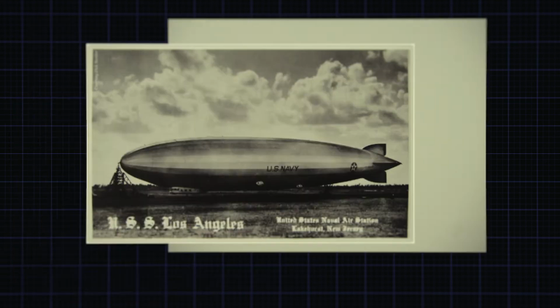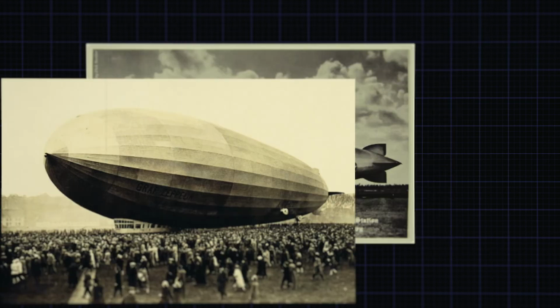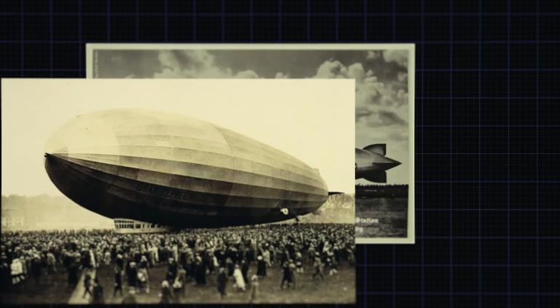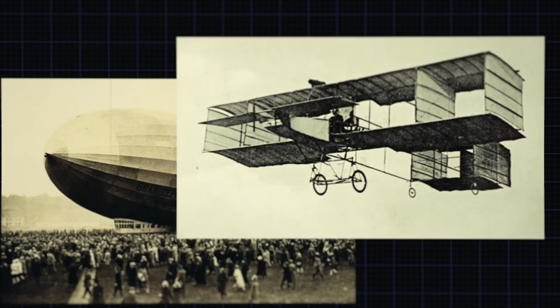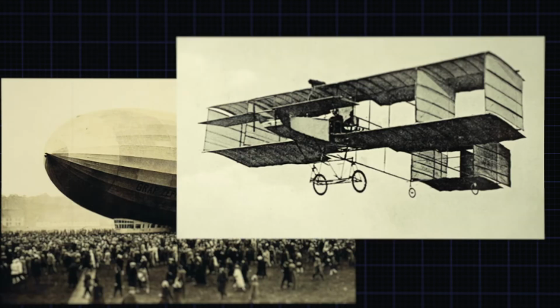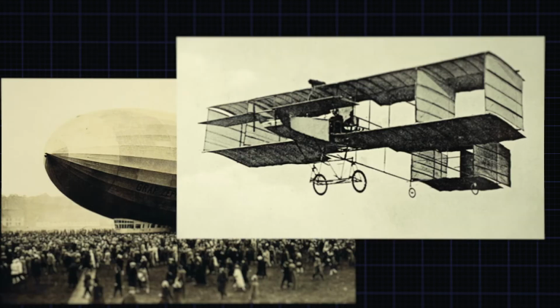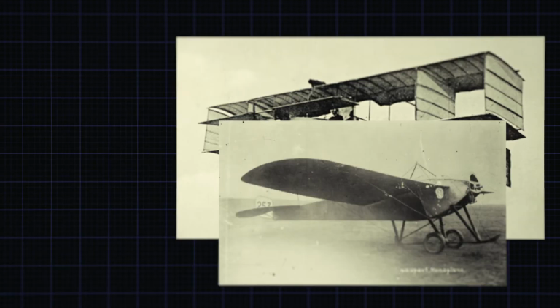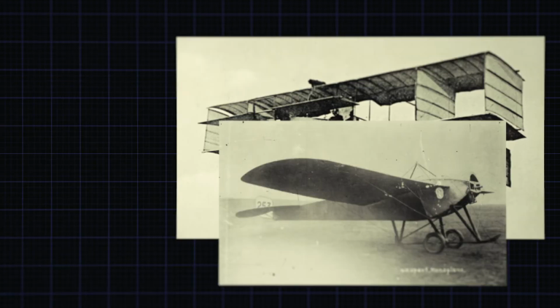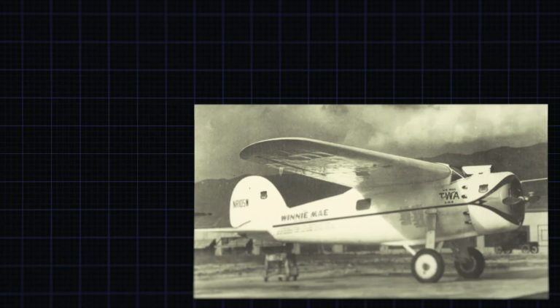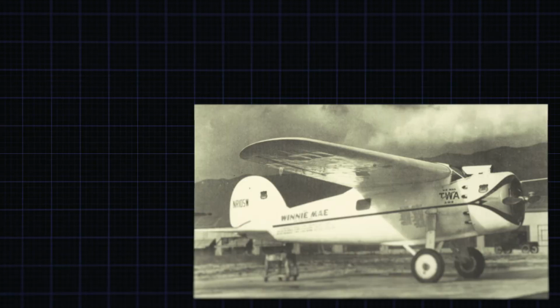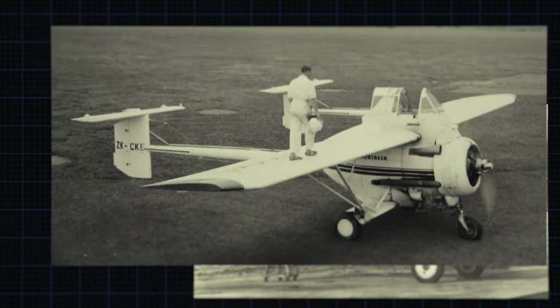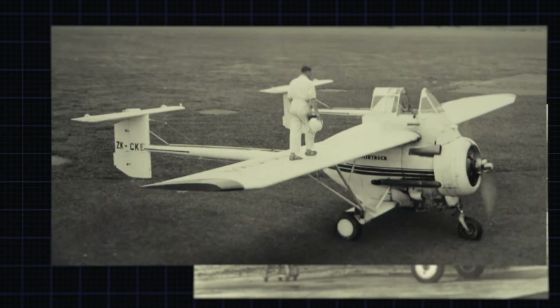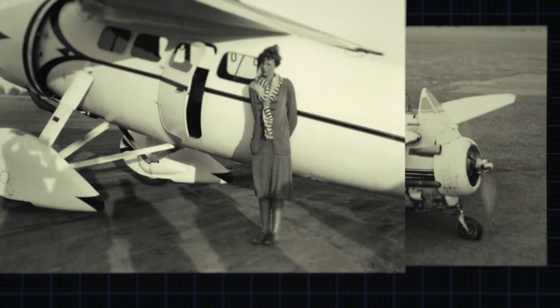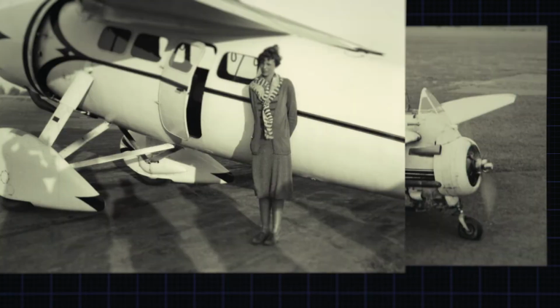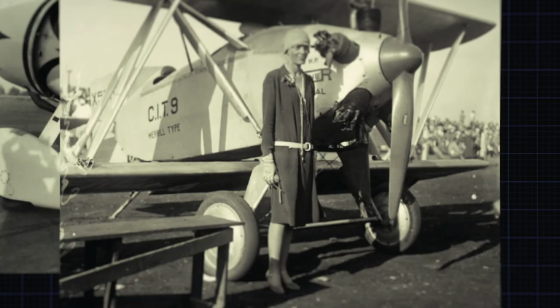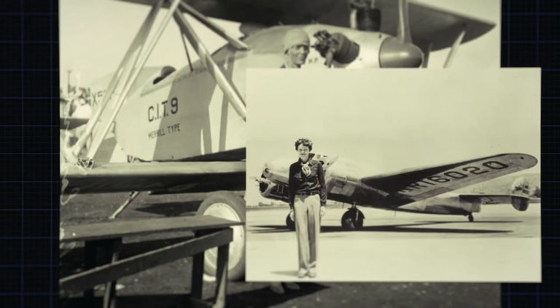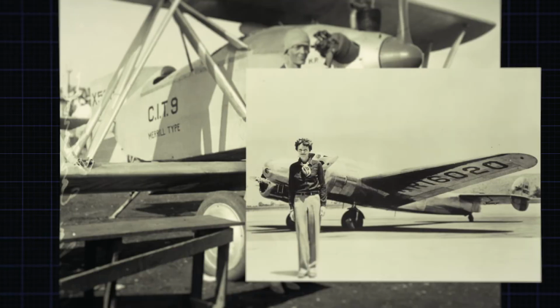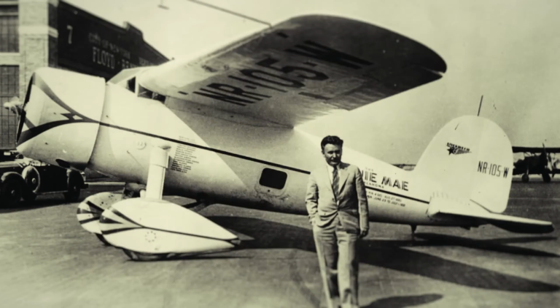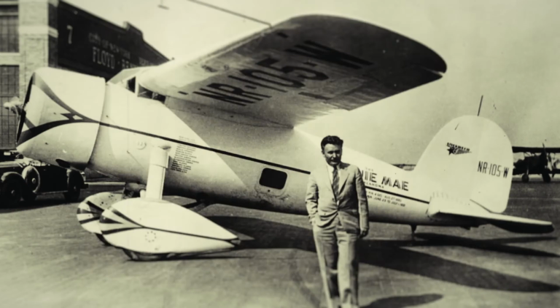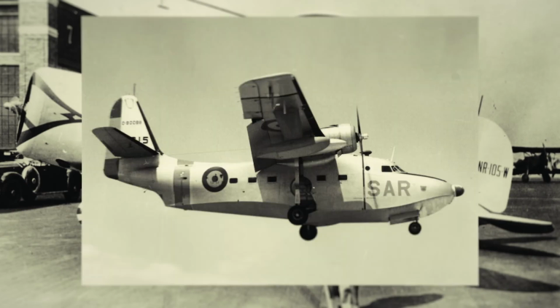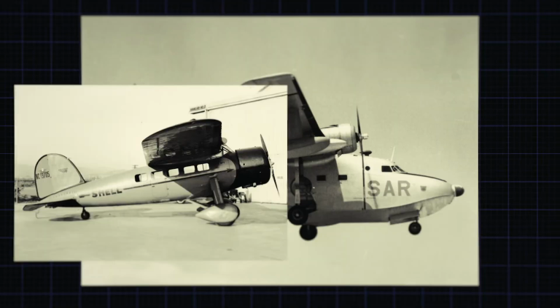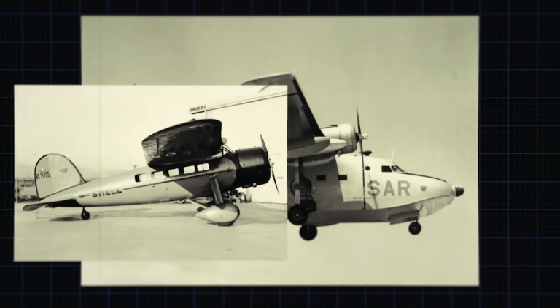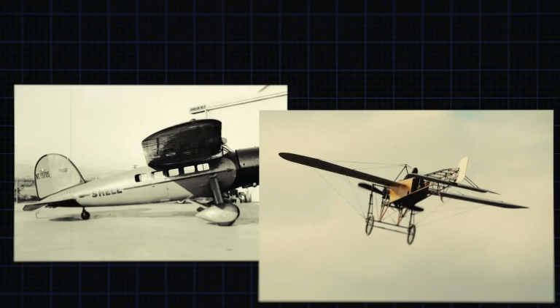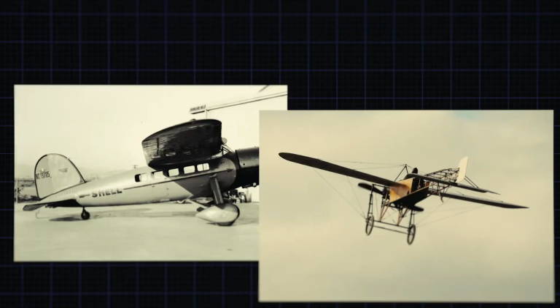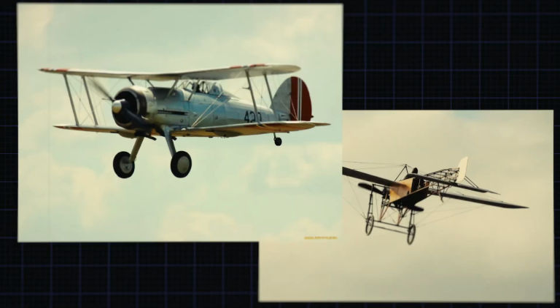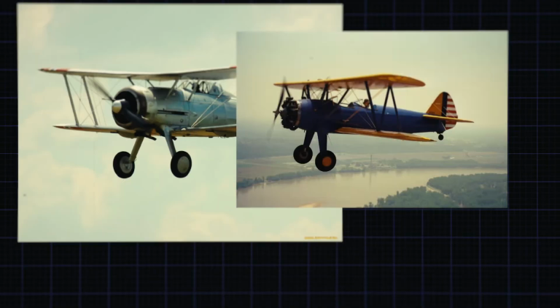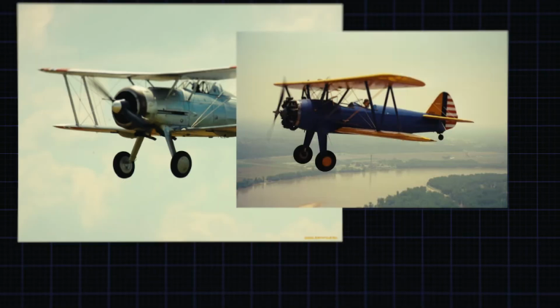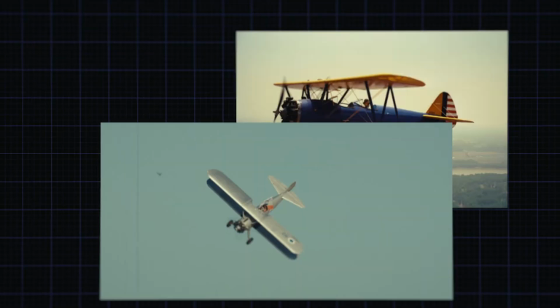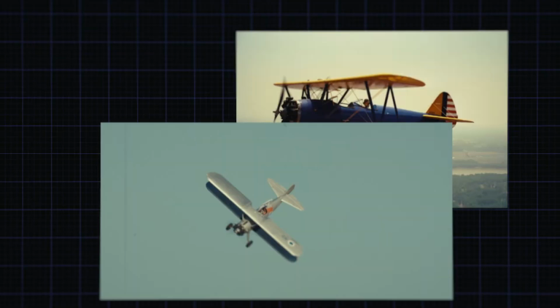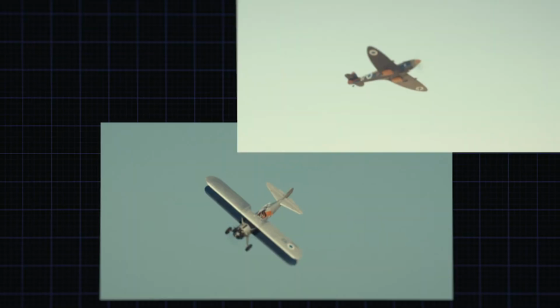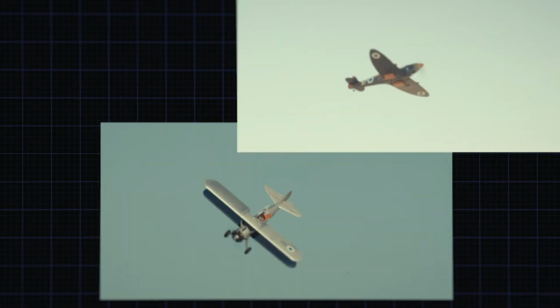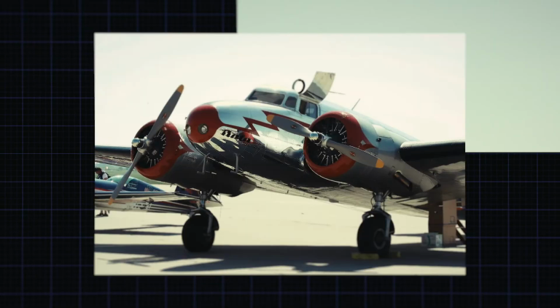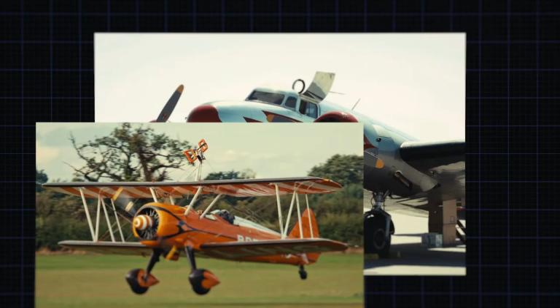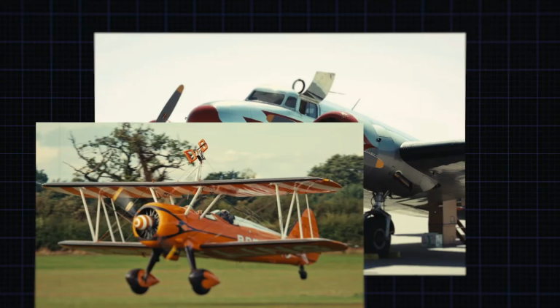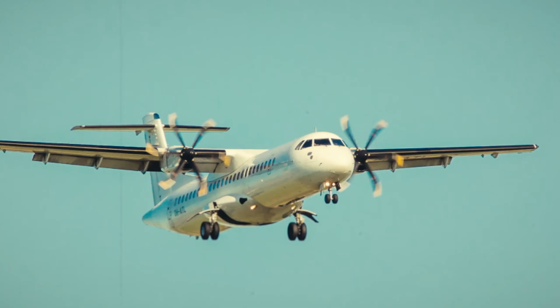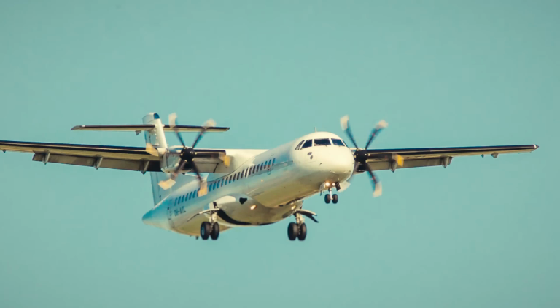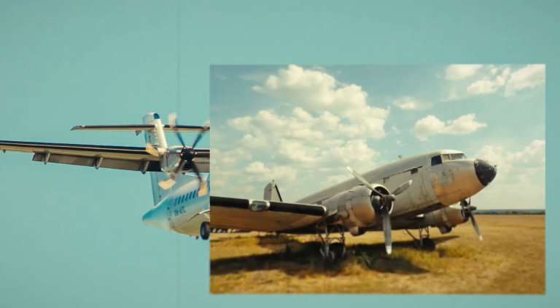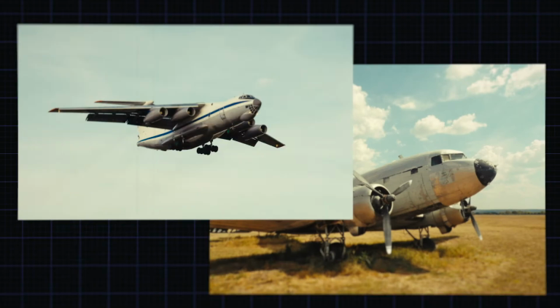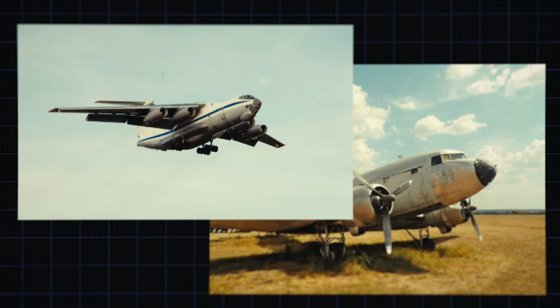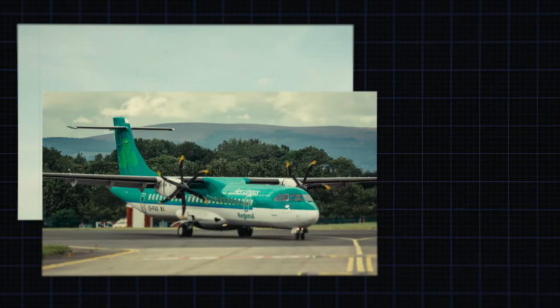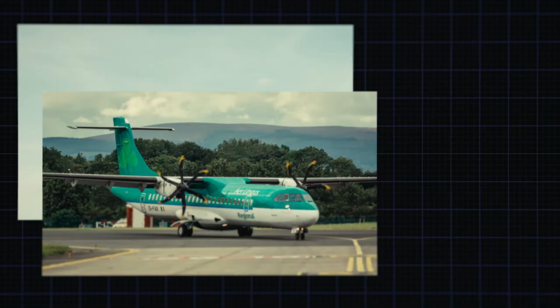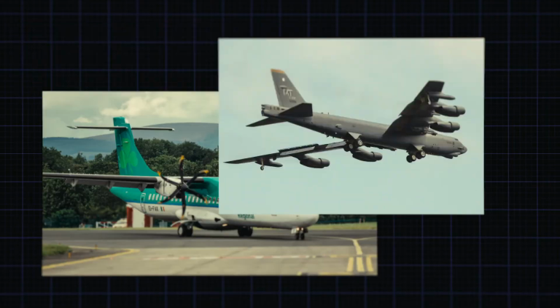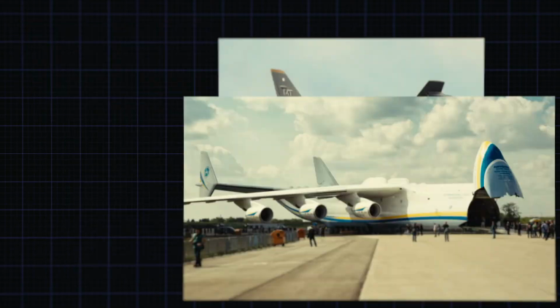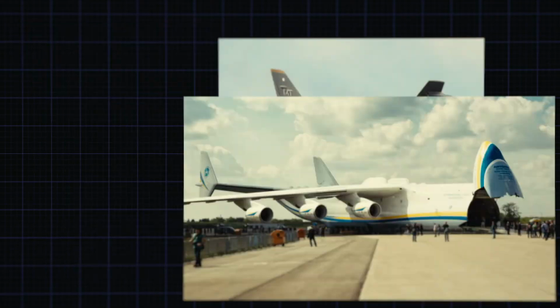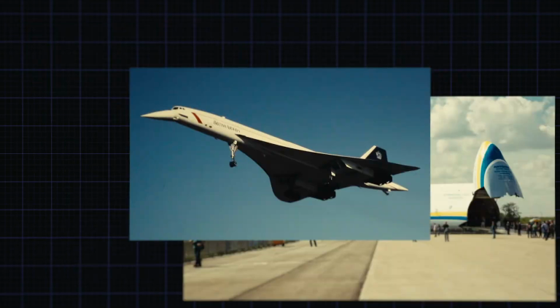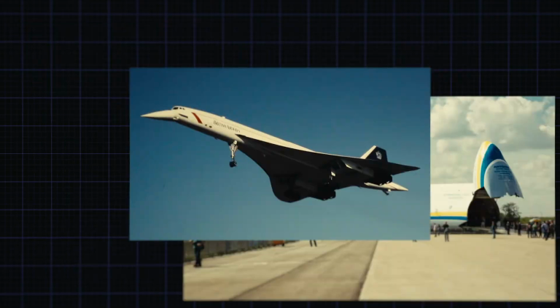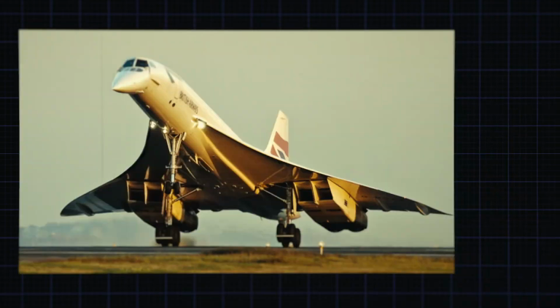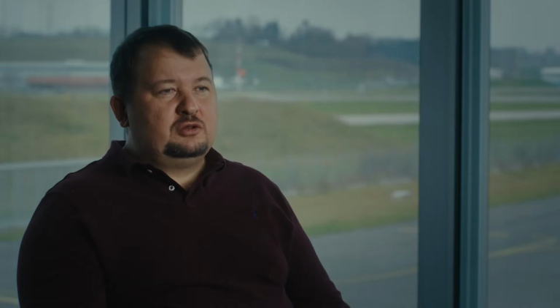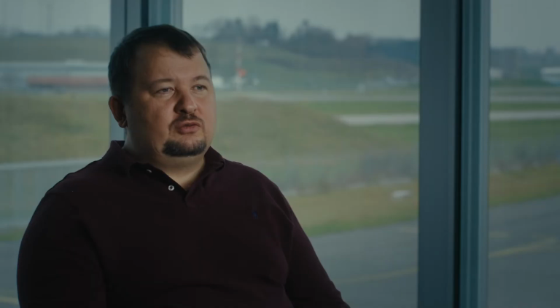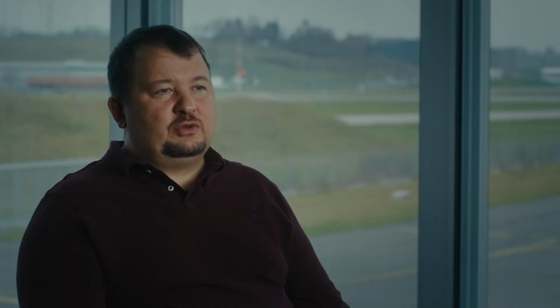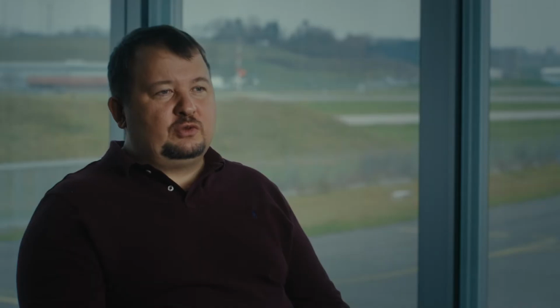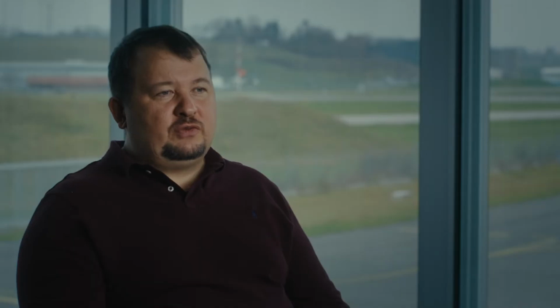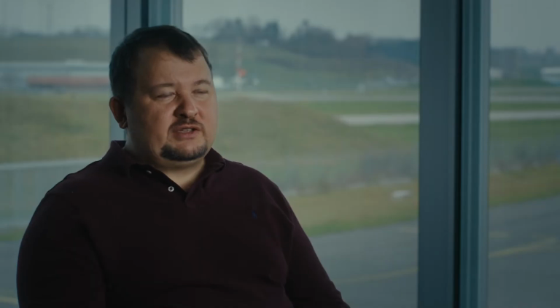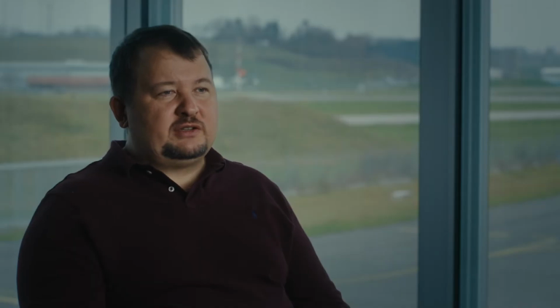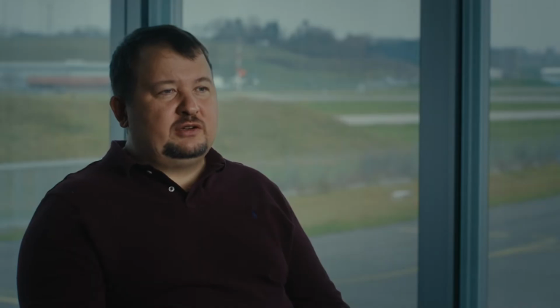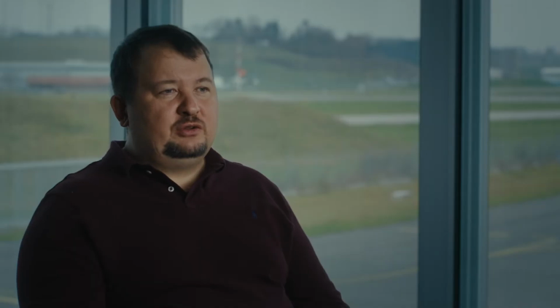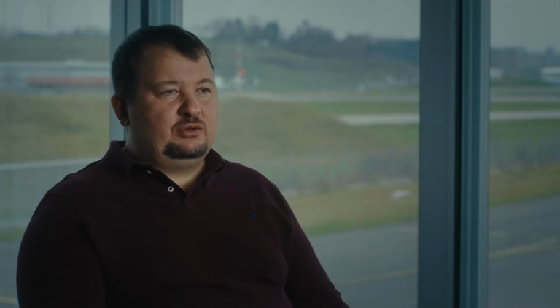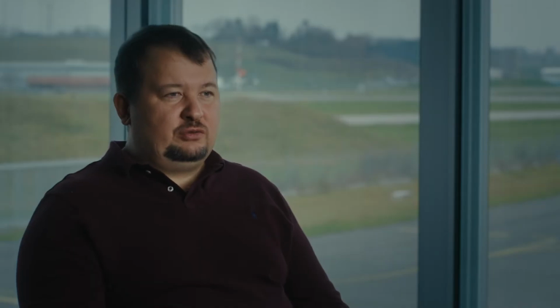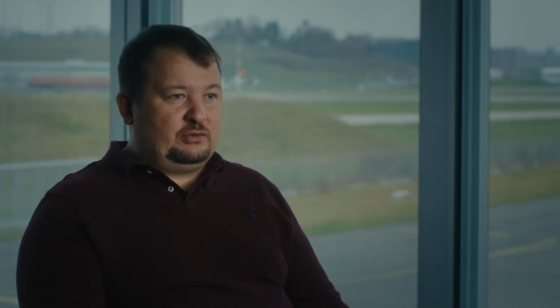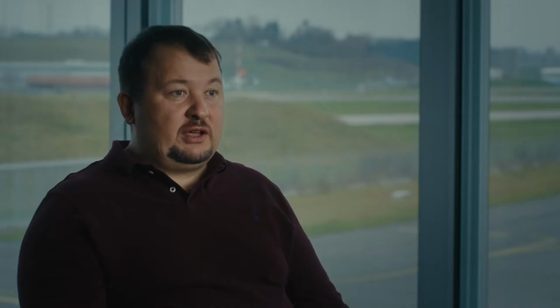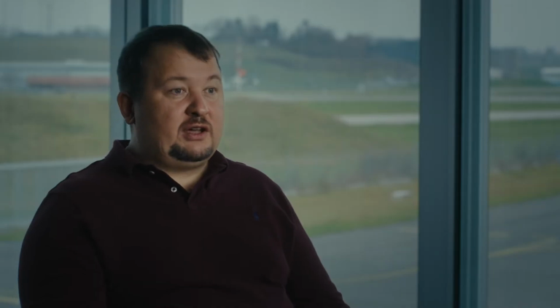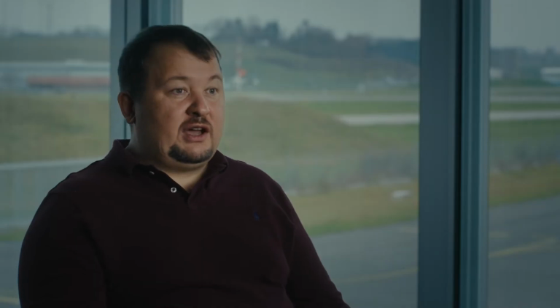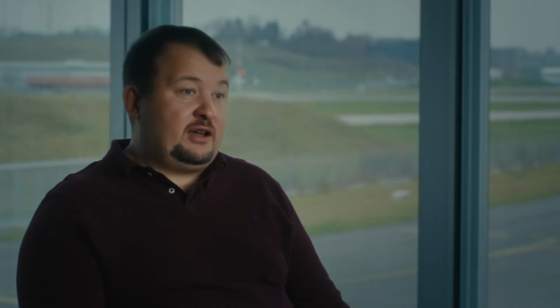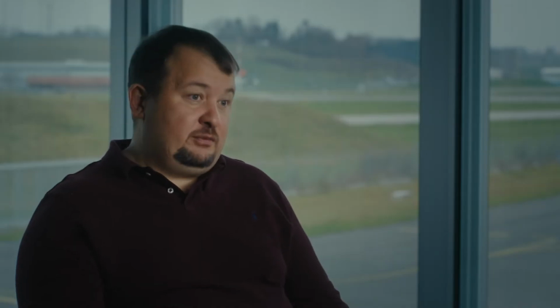Since the beginning of aviation, people were thinking: in order to fly faster, you need to fly higher.